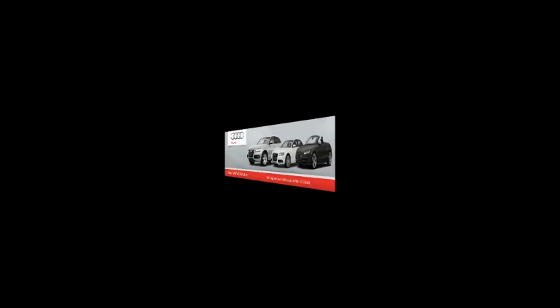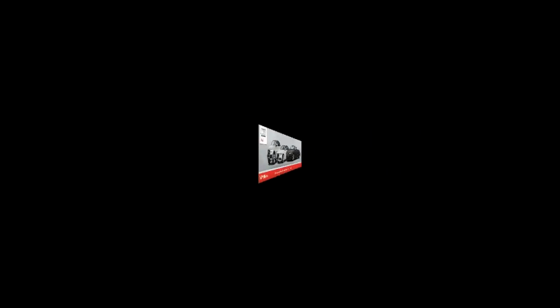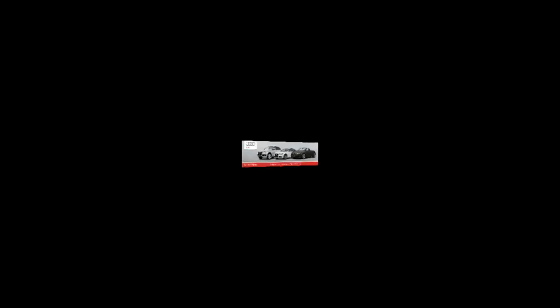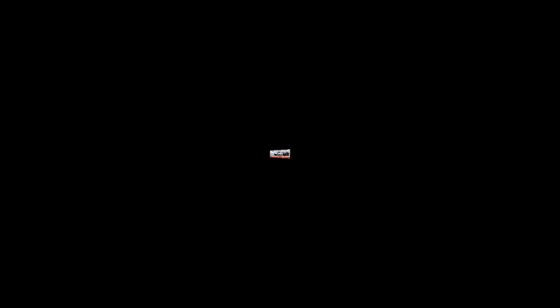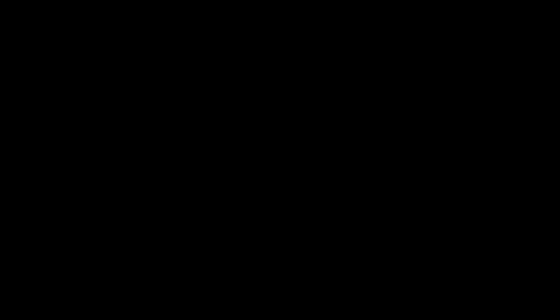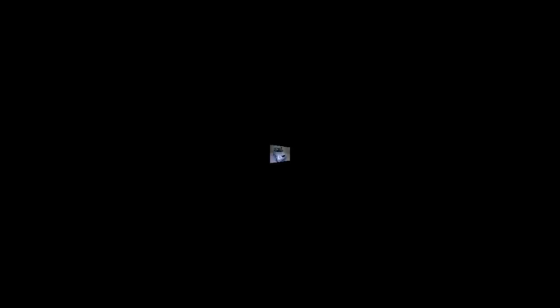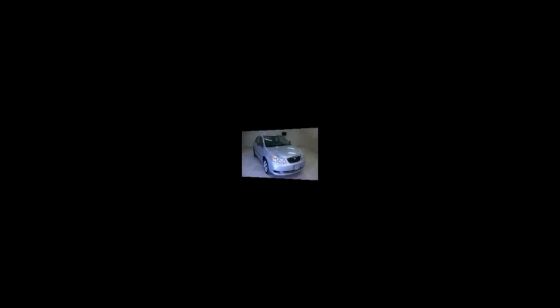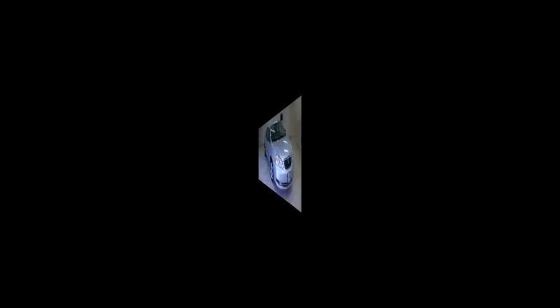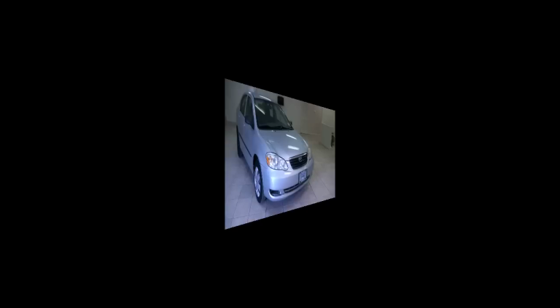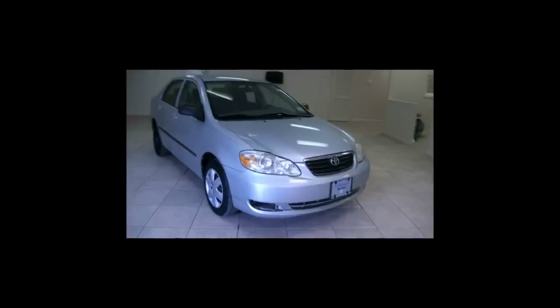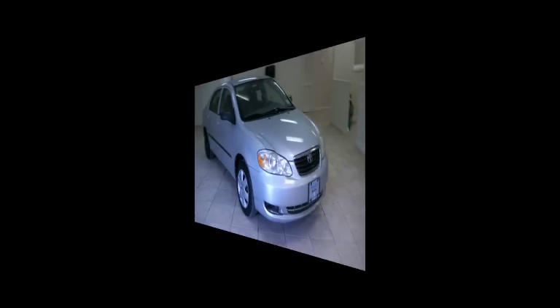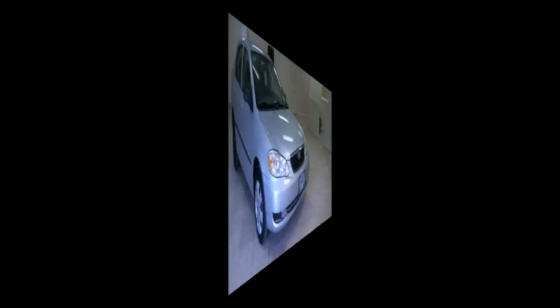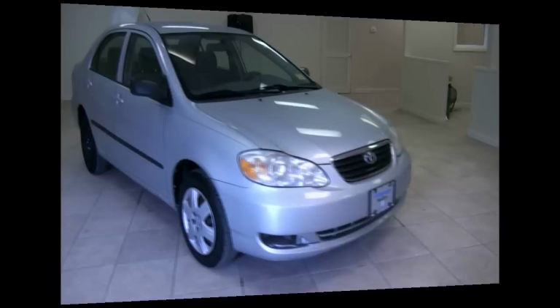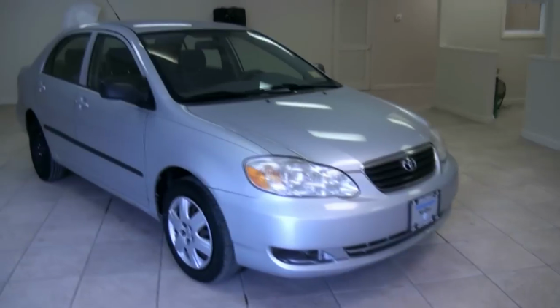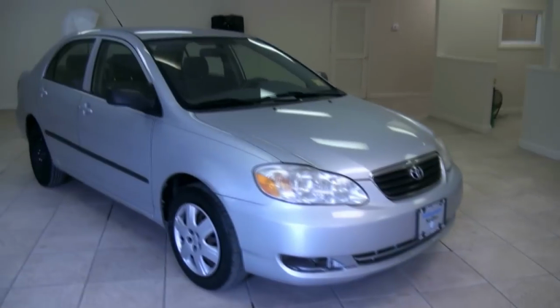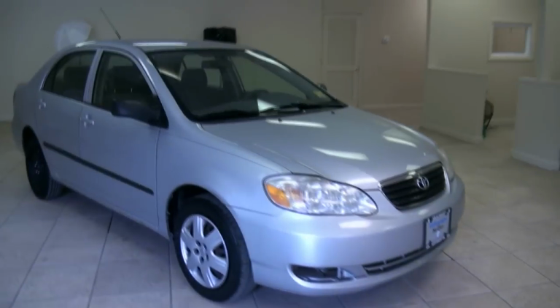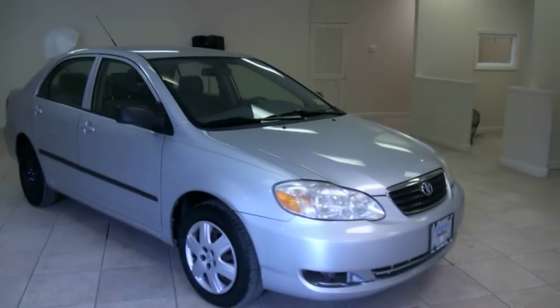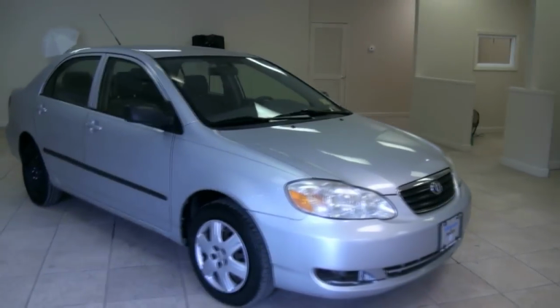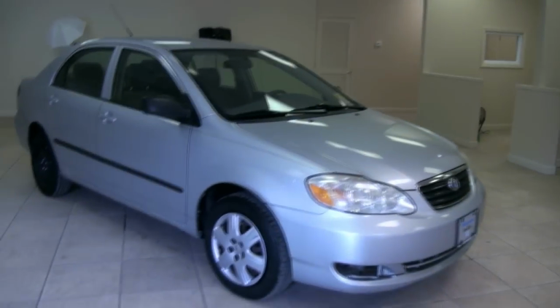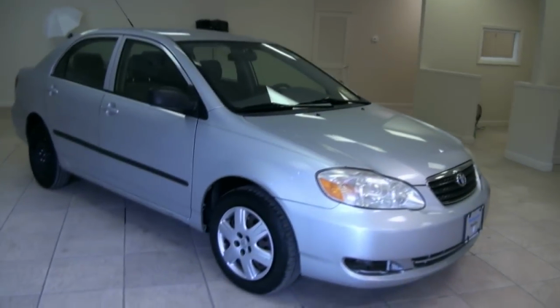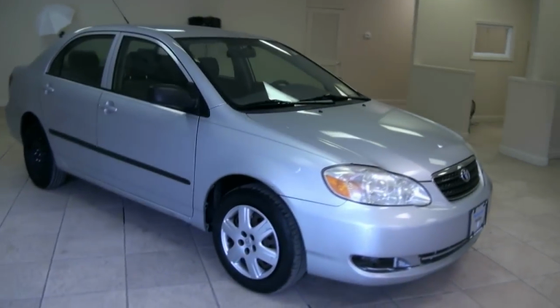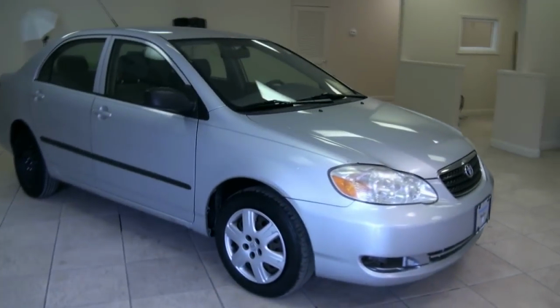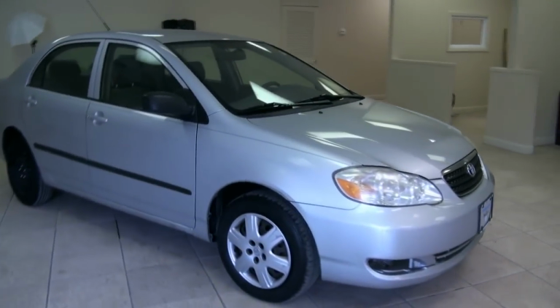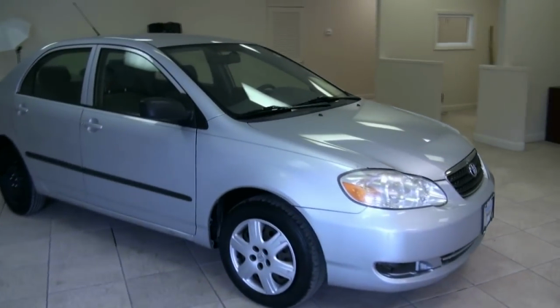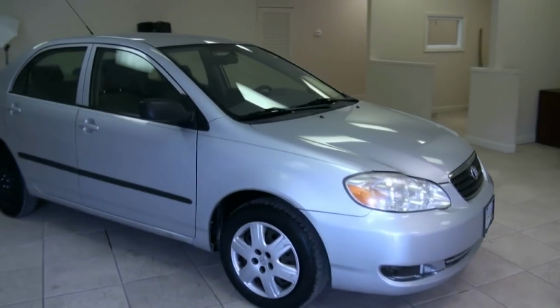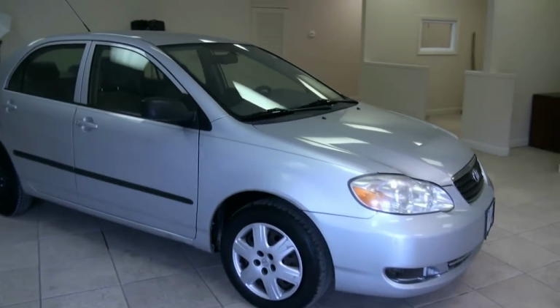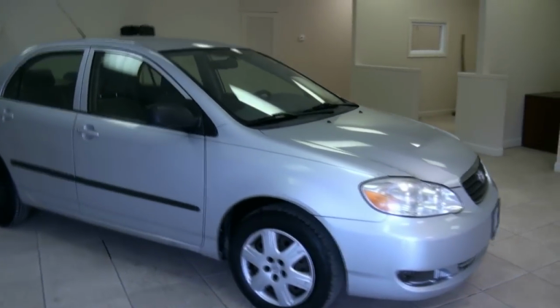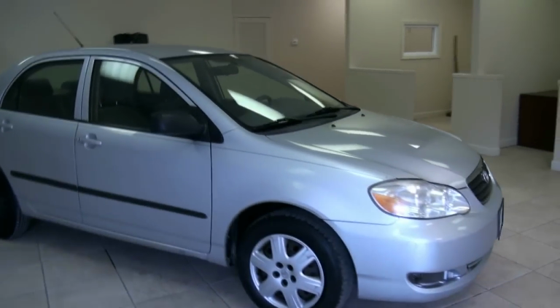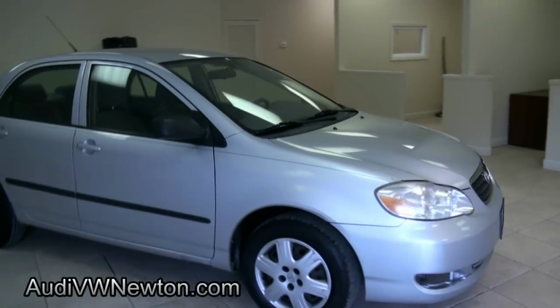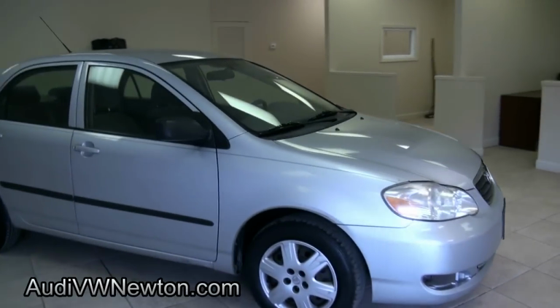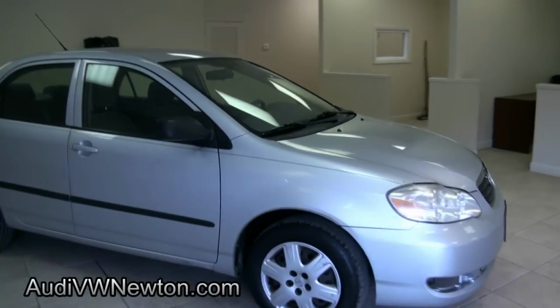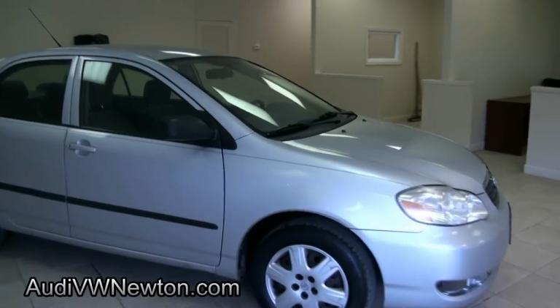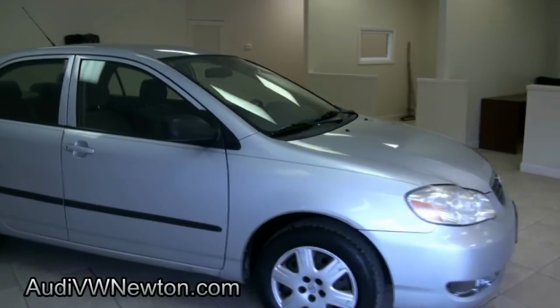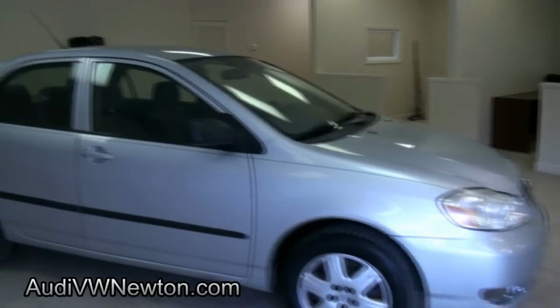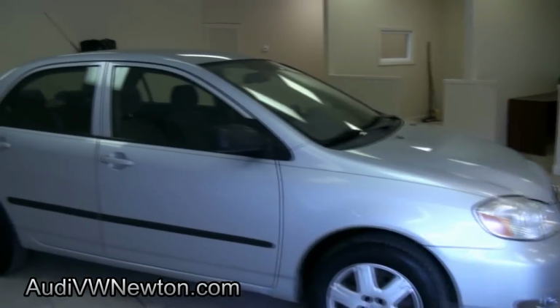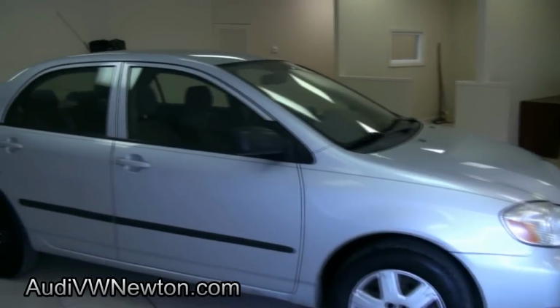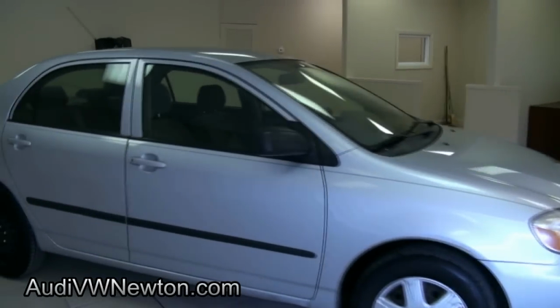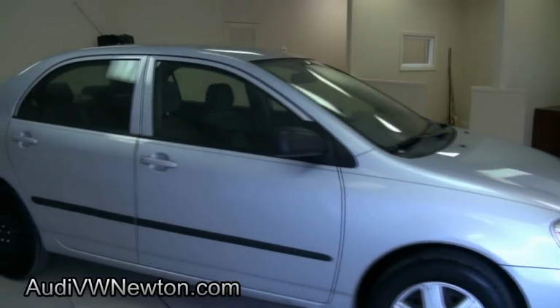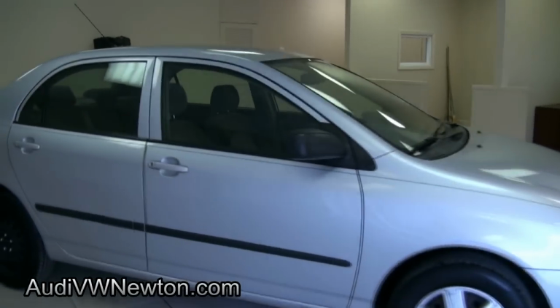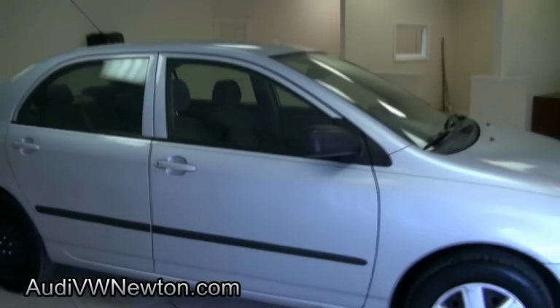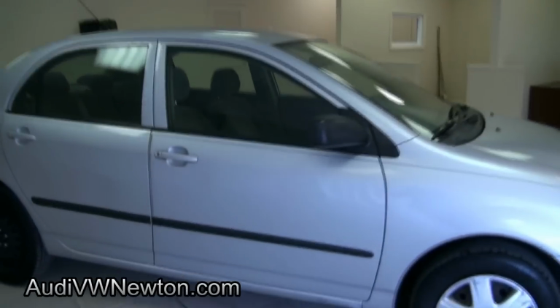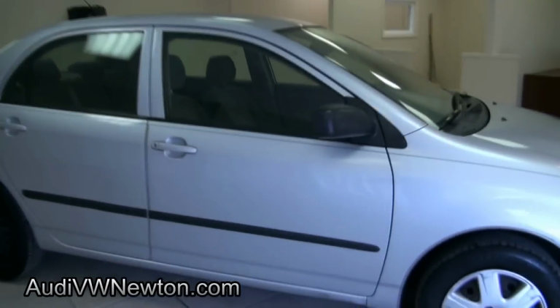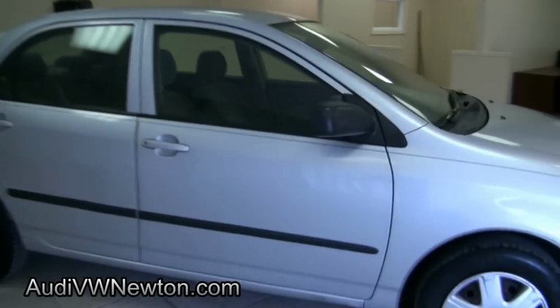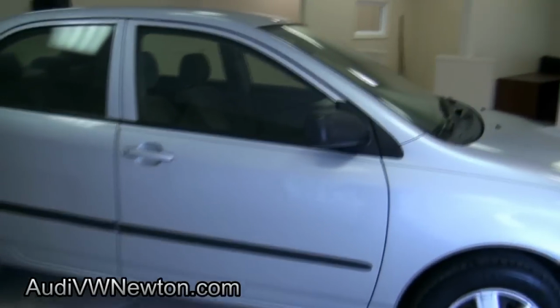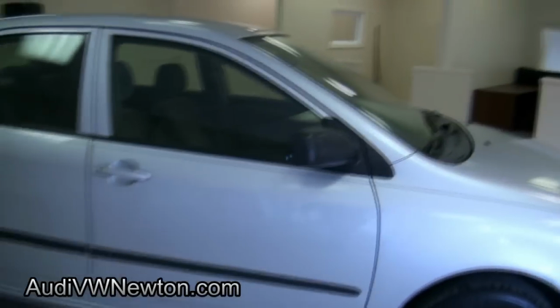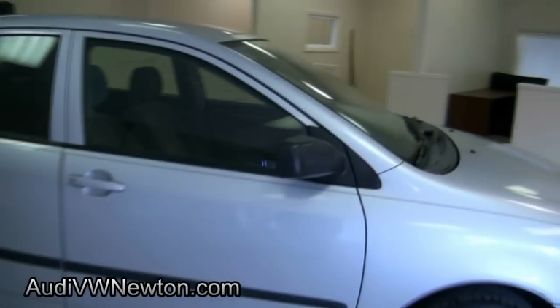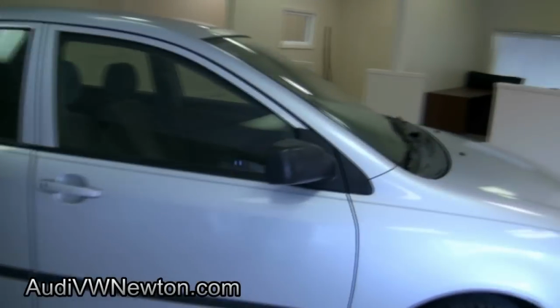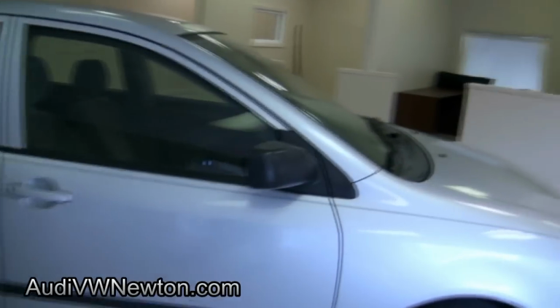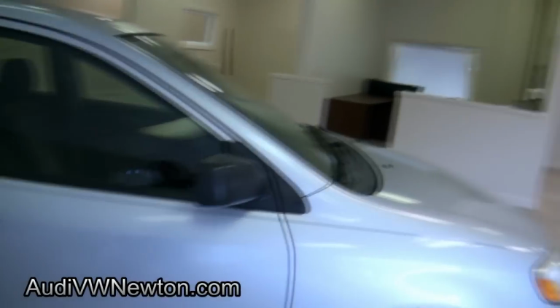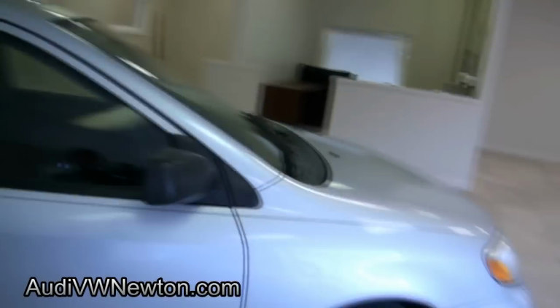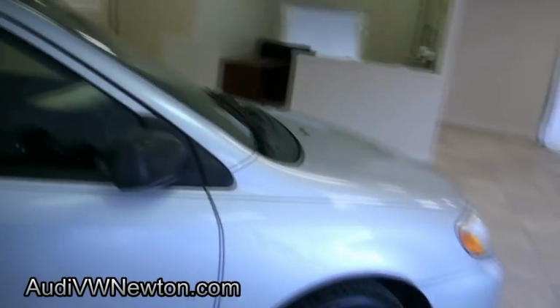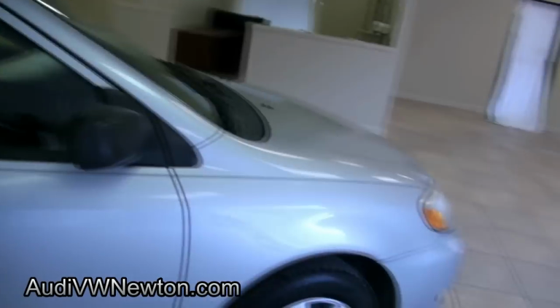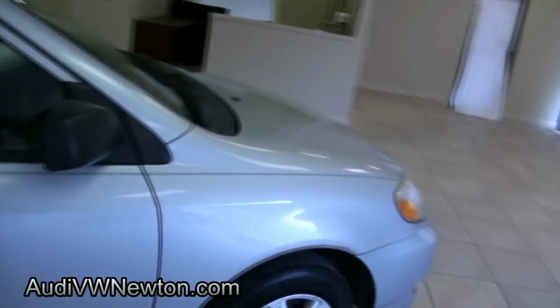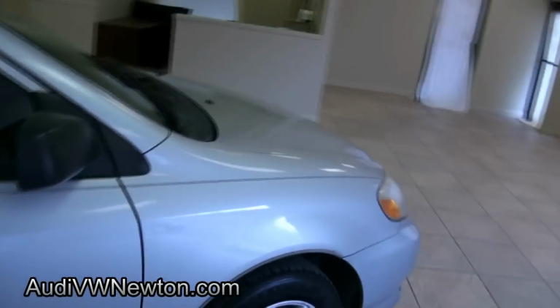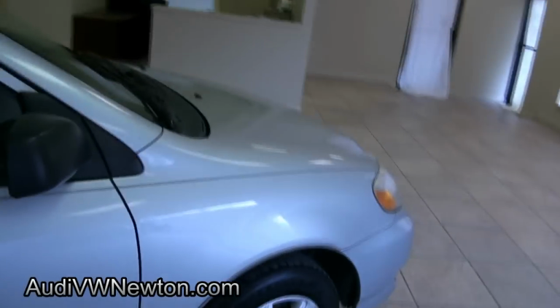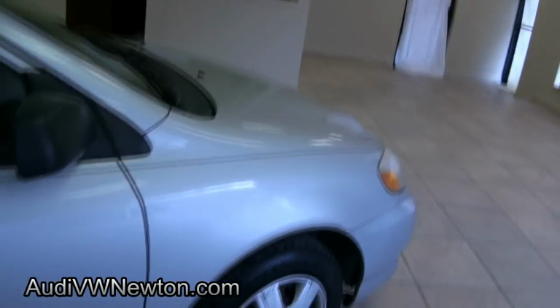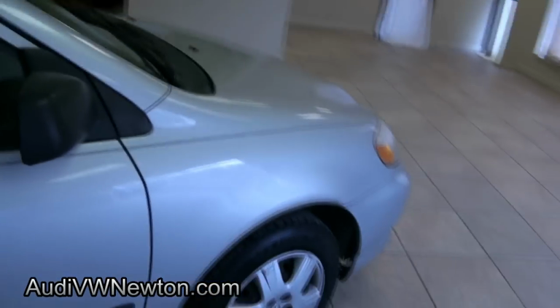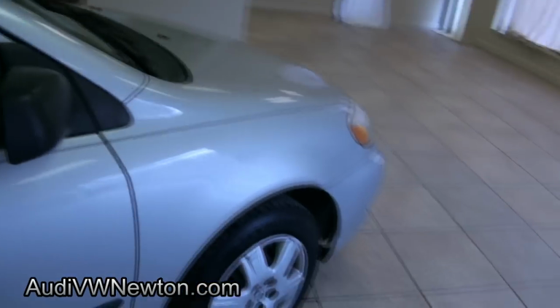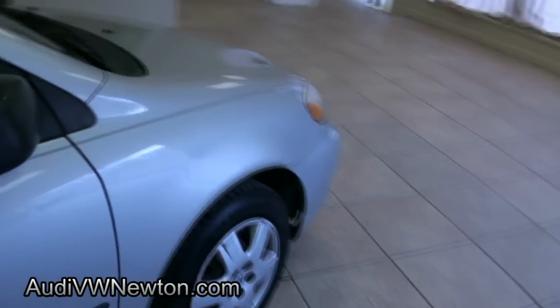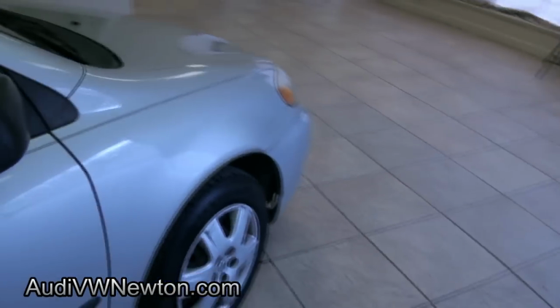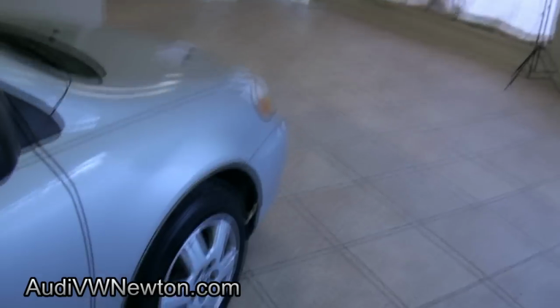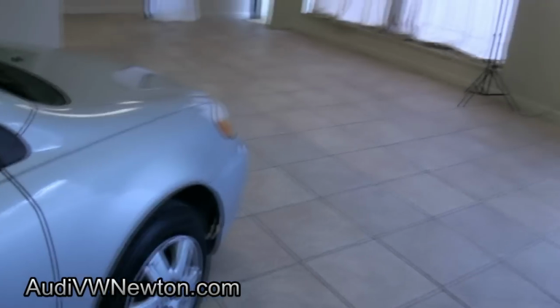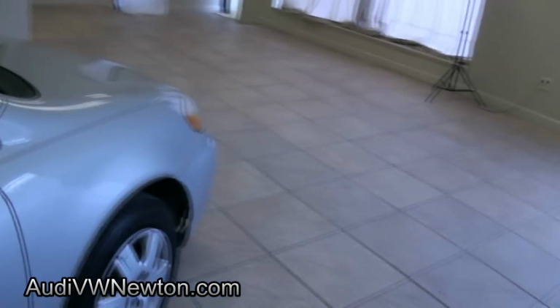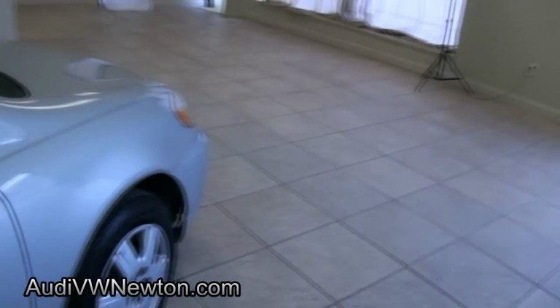2005 Toyota Corolla, brought to you by Volkswagen of Newton. Actually, we have a few of these Corollas available. This one was traded in.